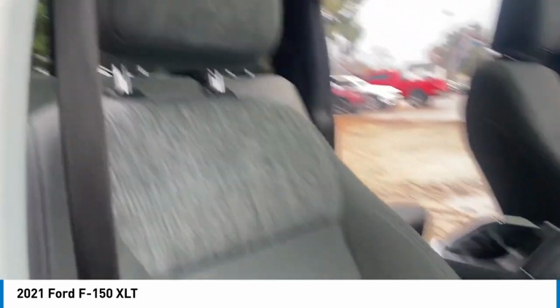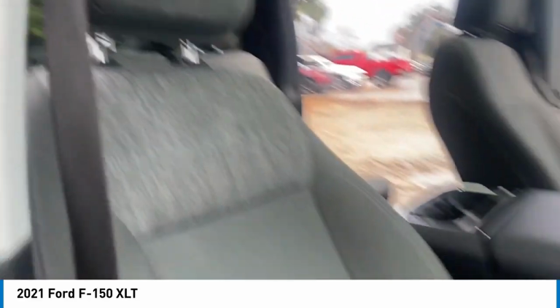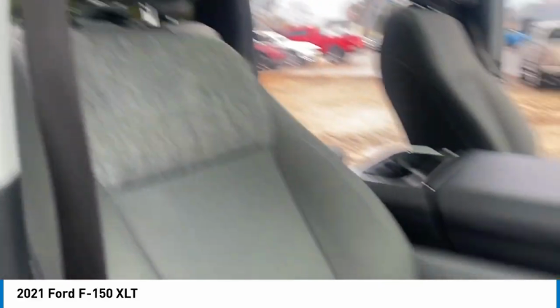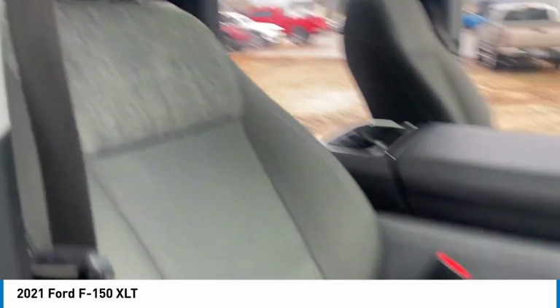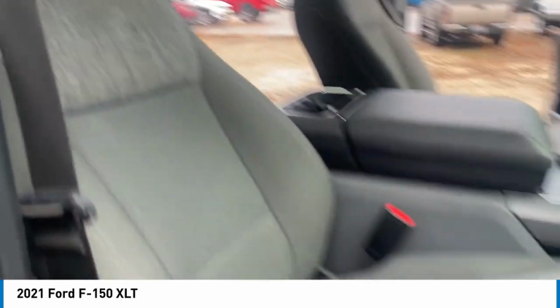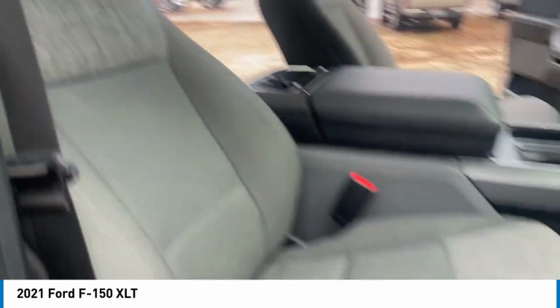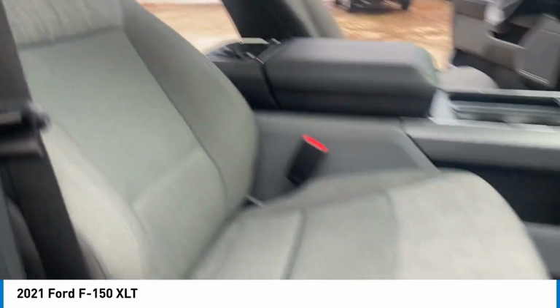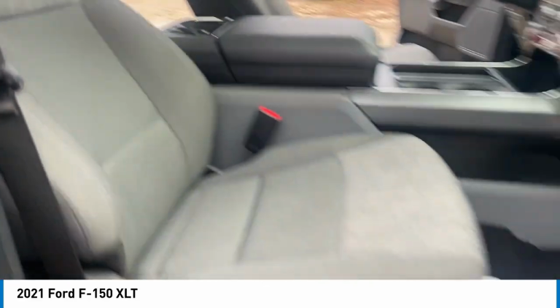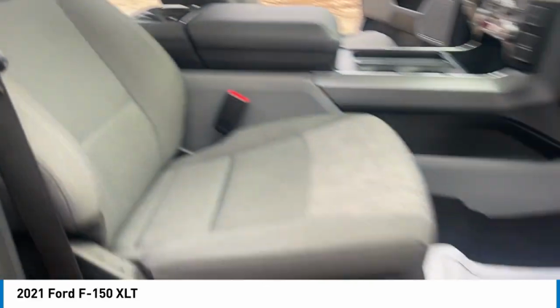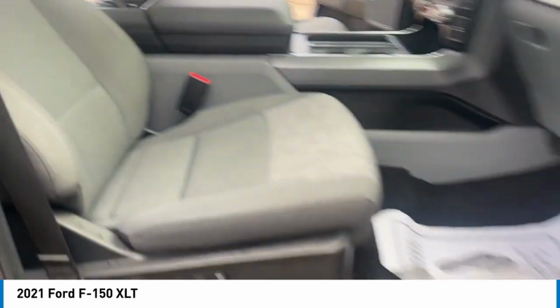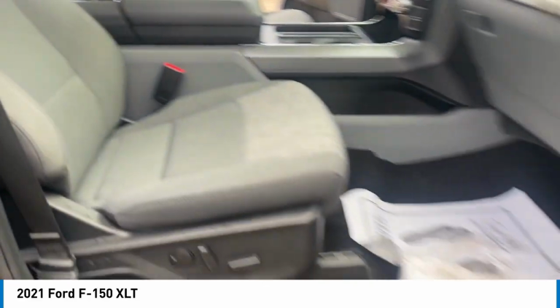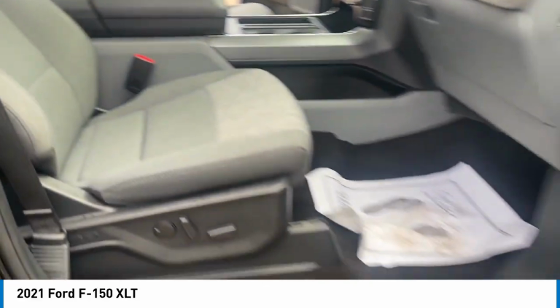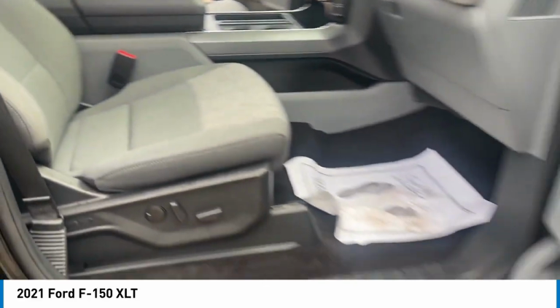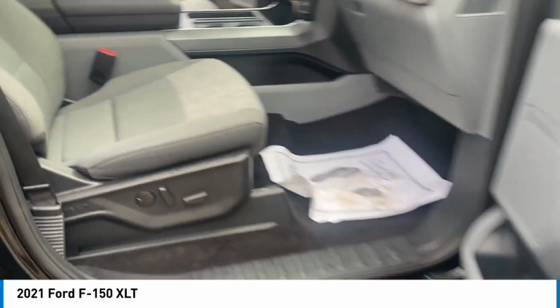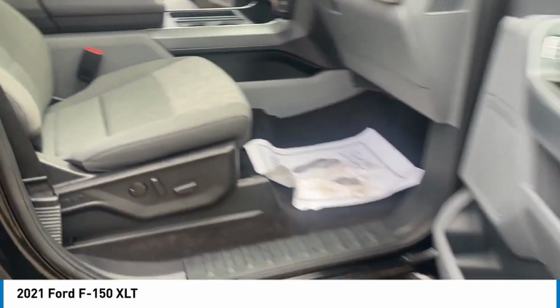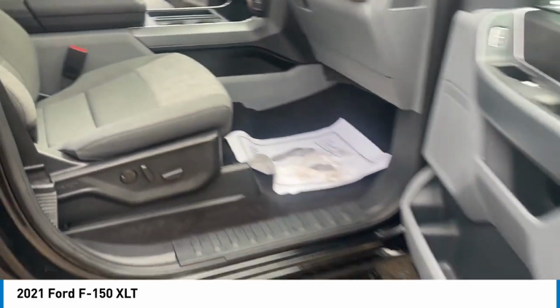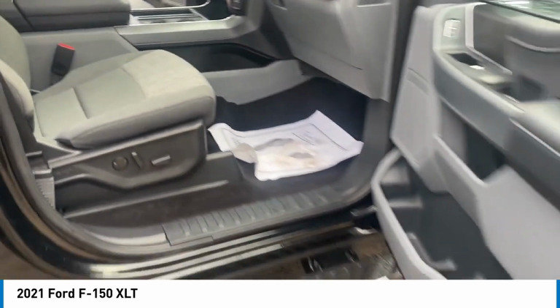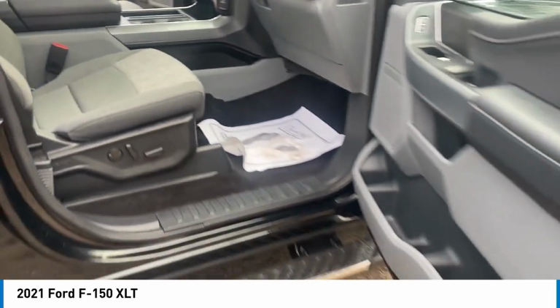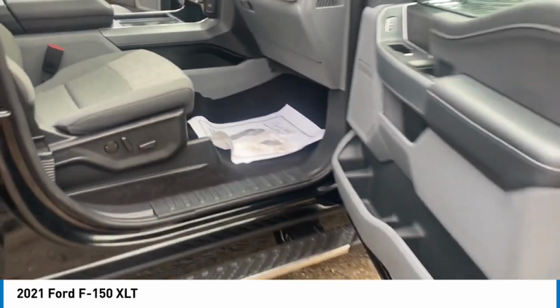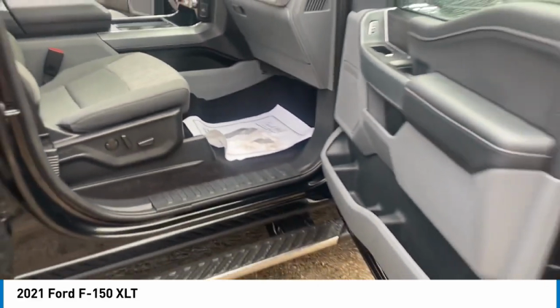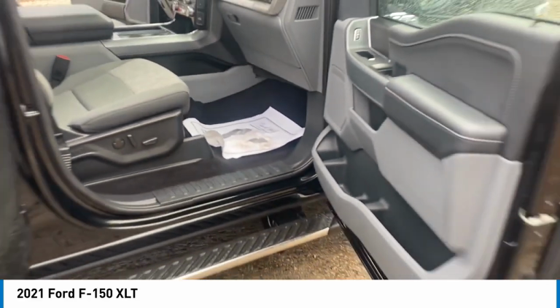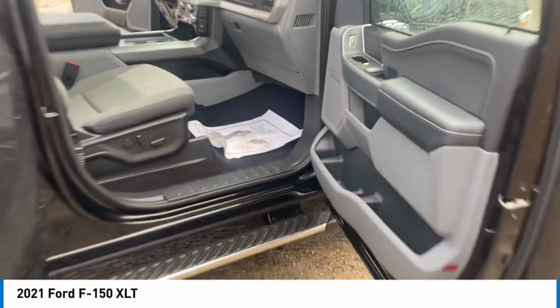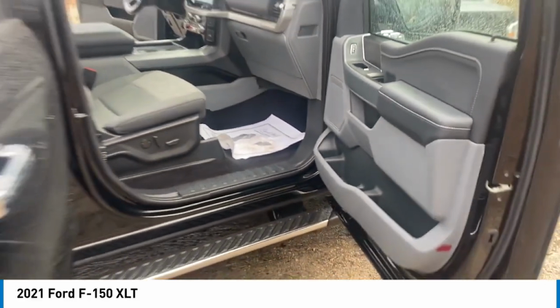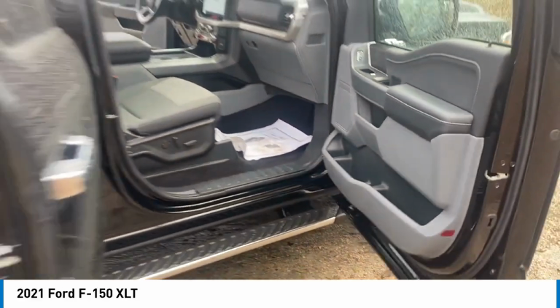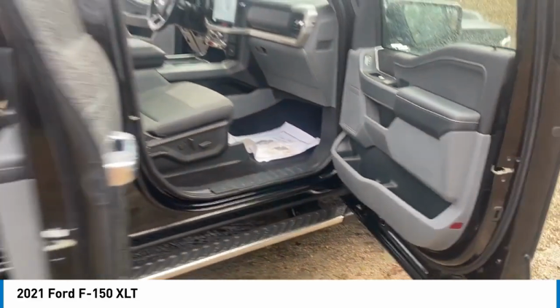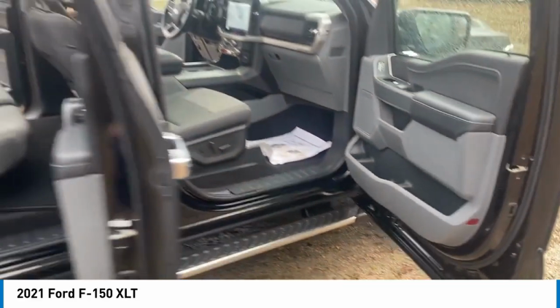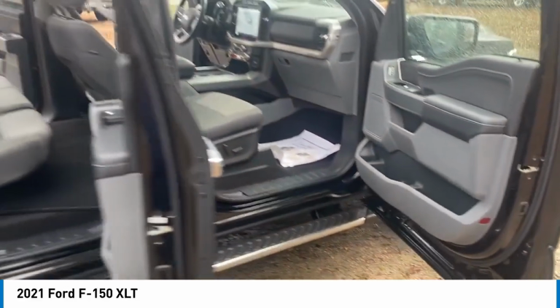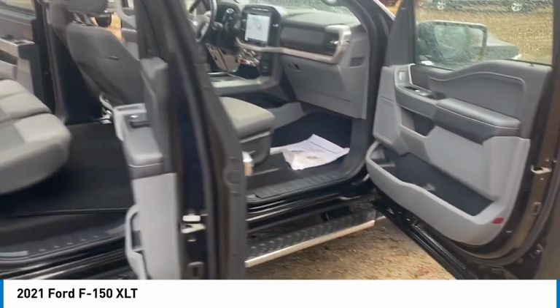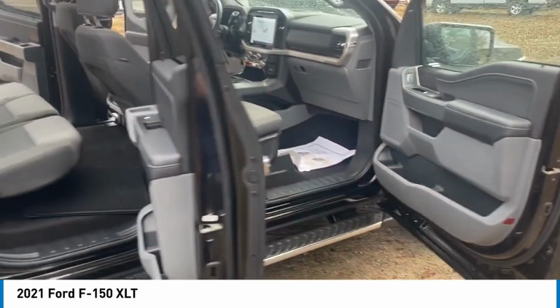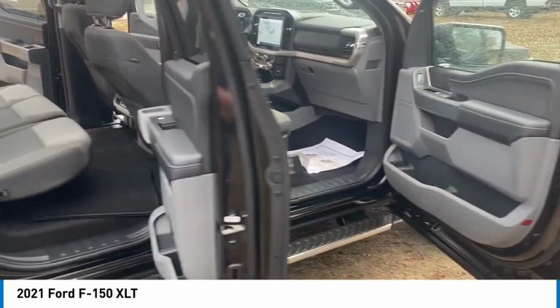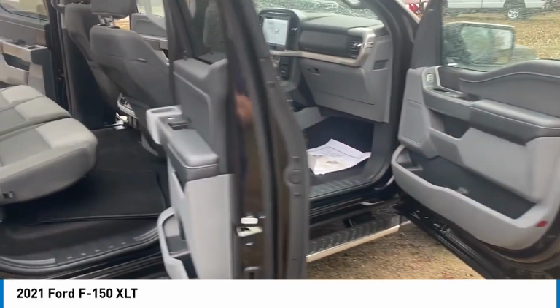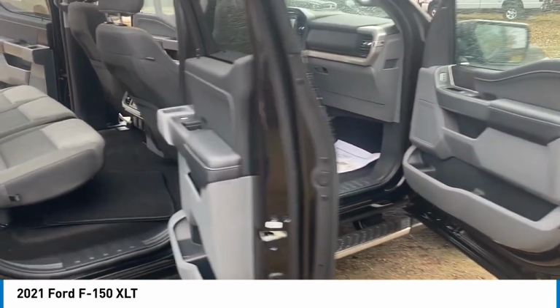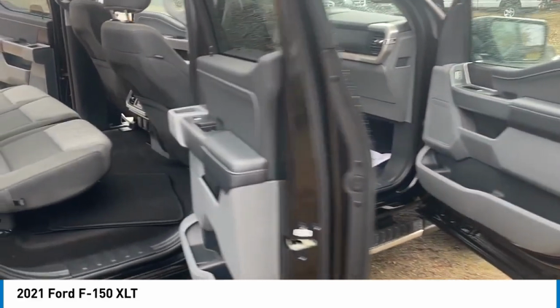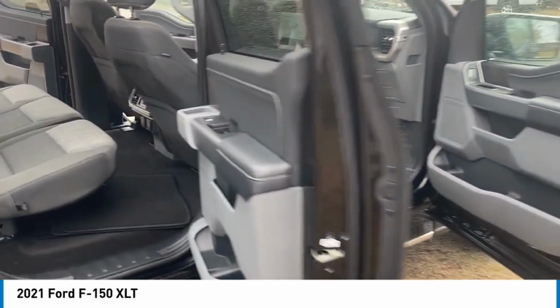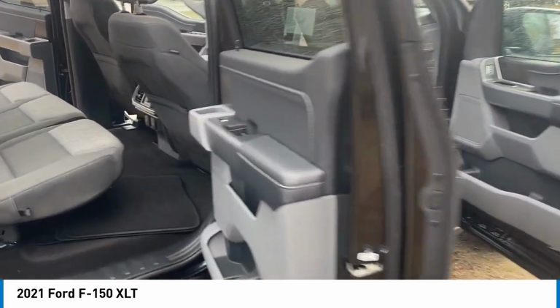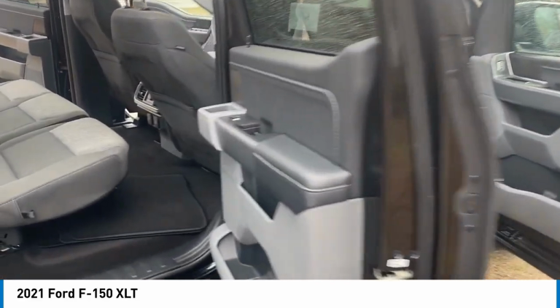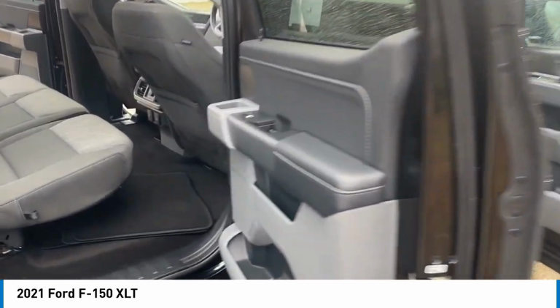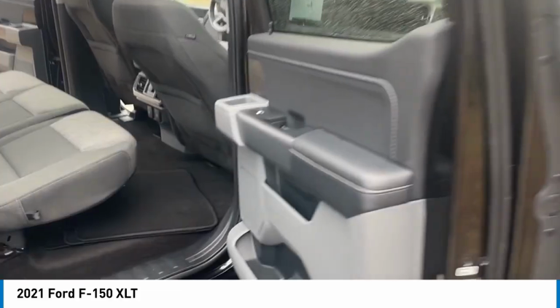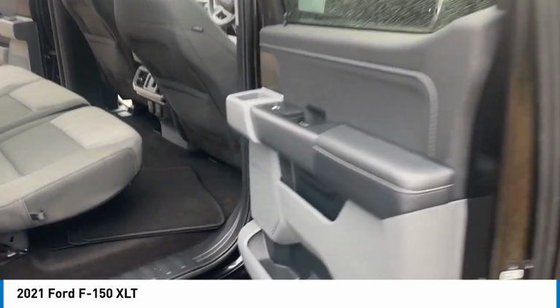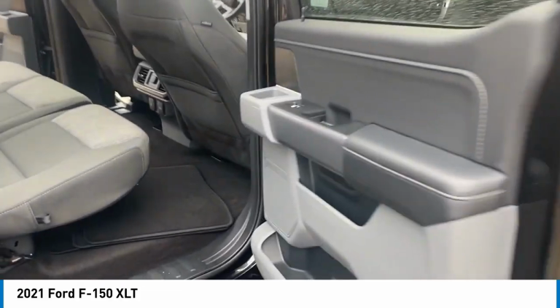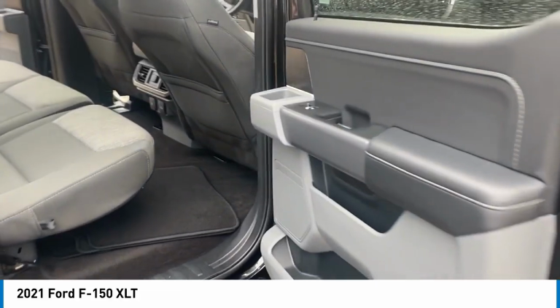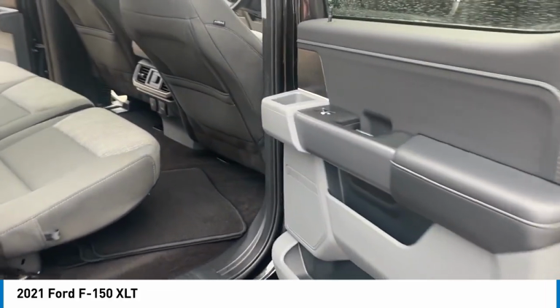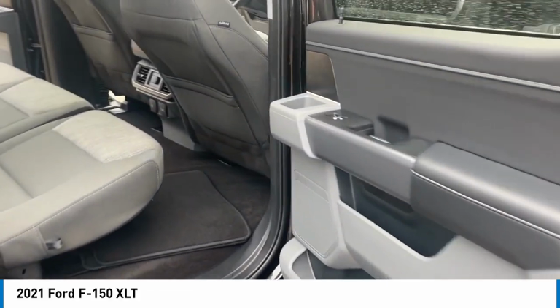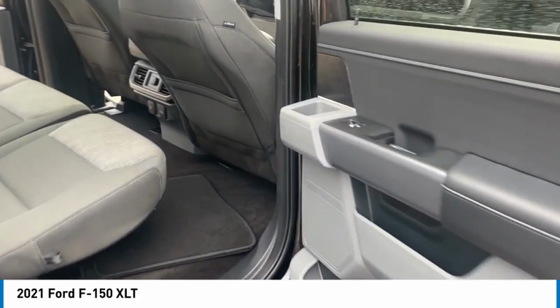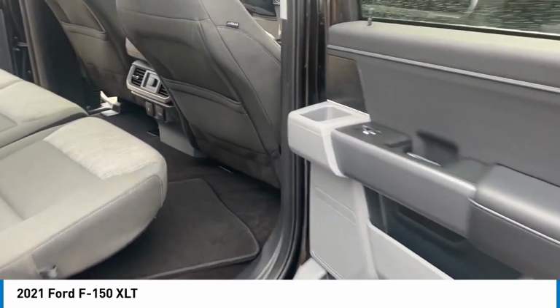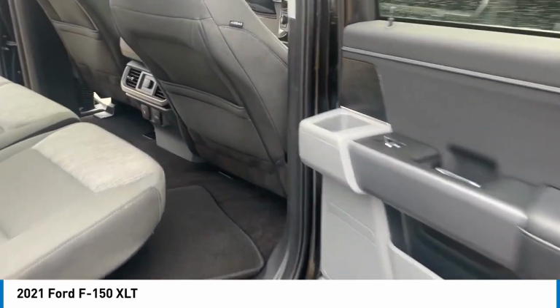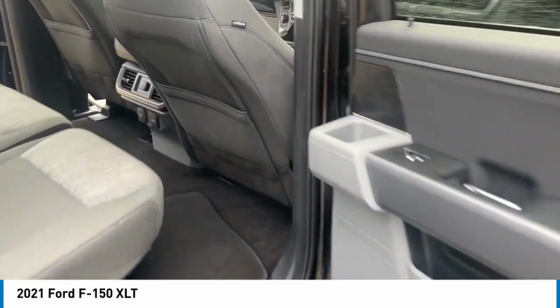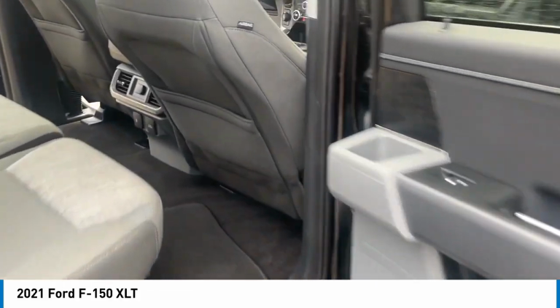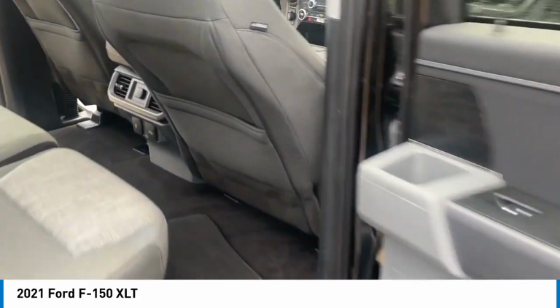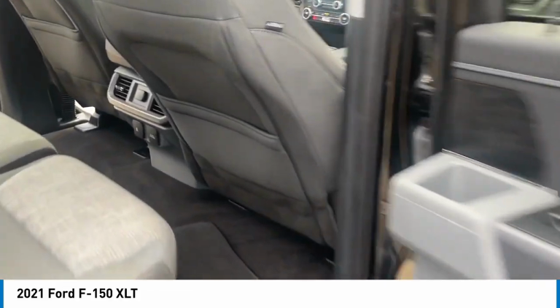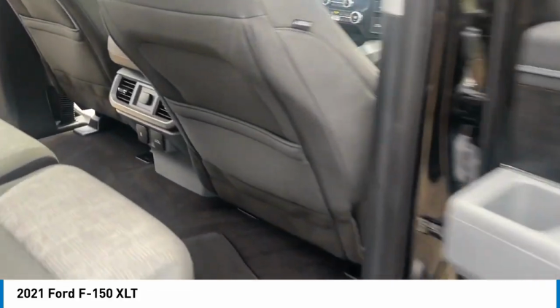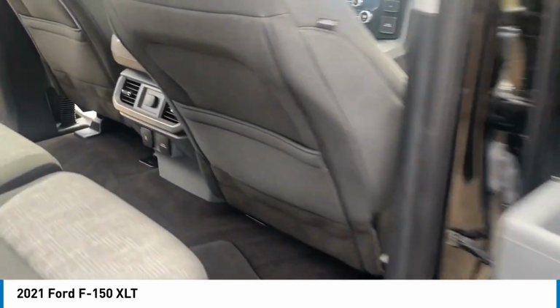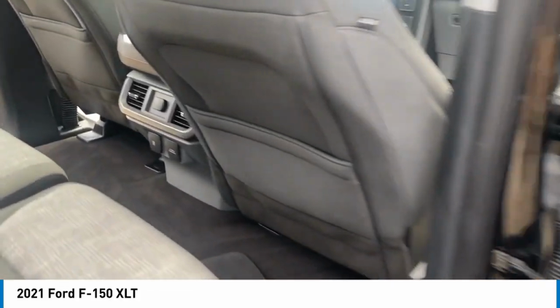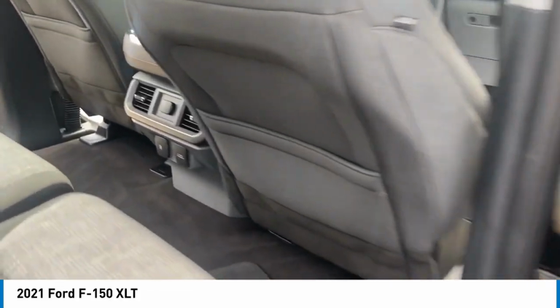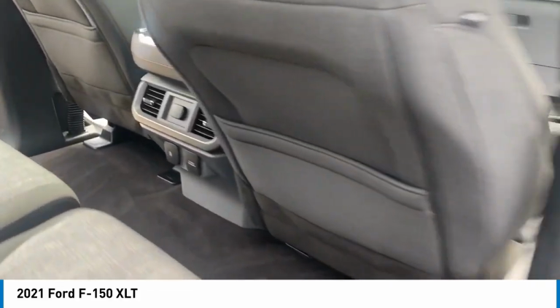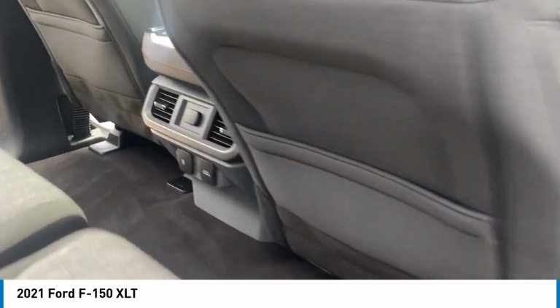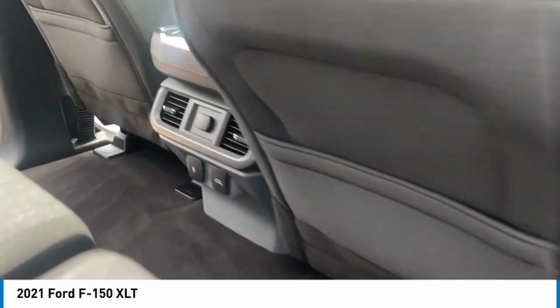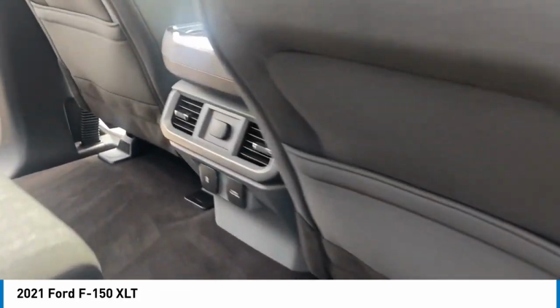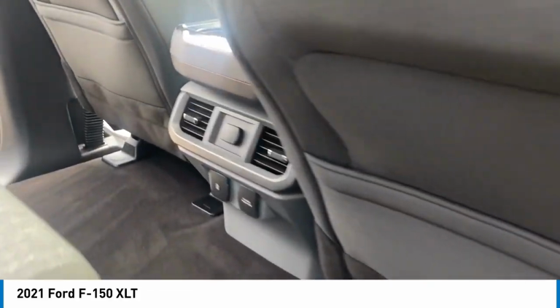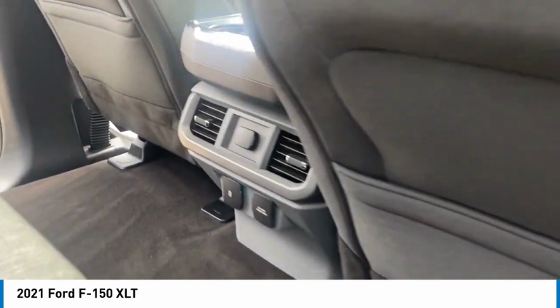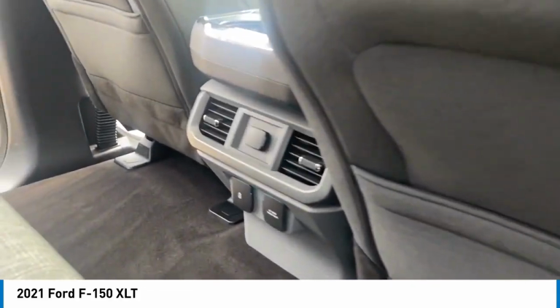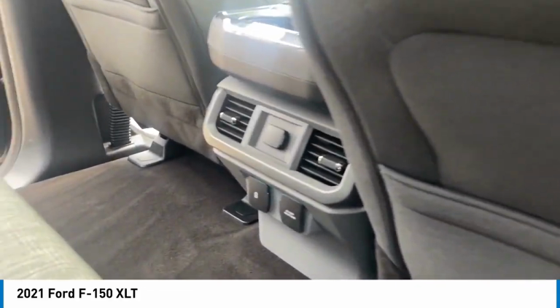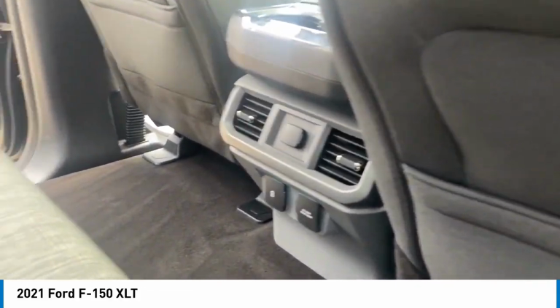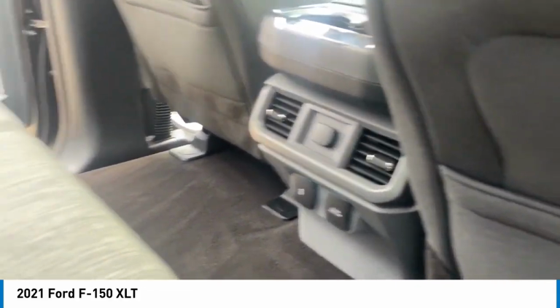Rear step bumper, alloy wheels, brake assist, remote keyless entry, fog lights, four-wheel disc brakes.